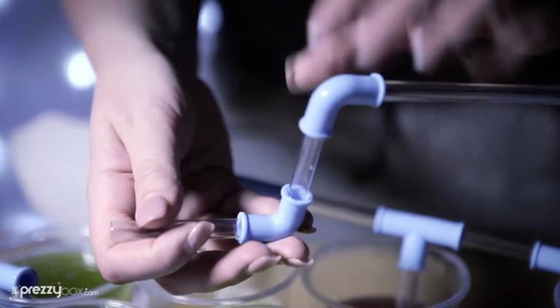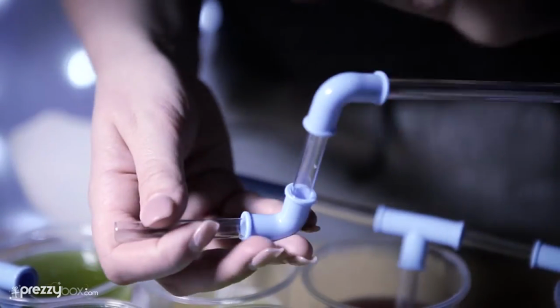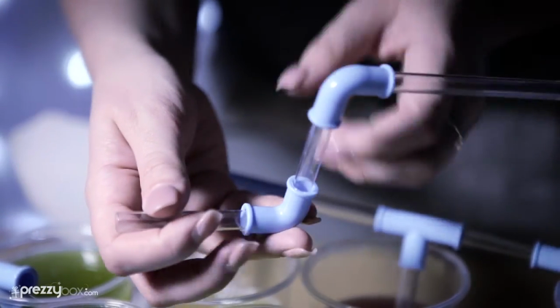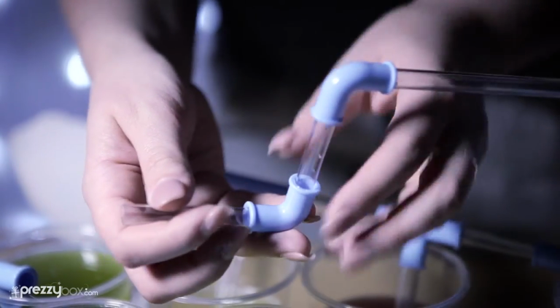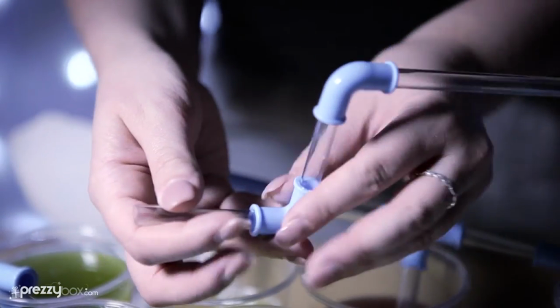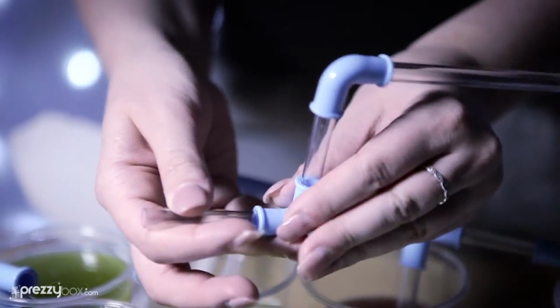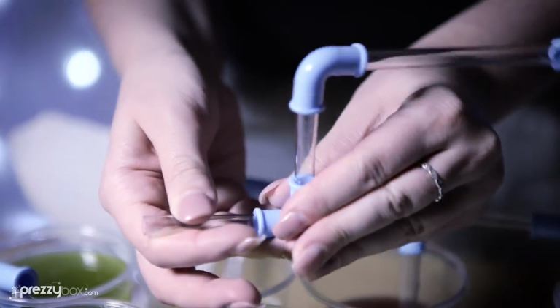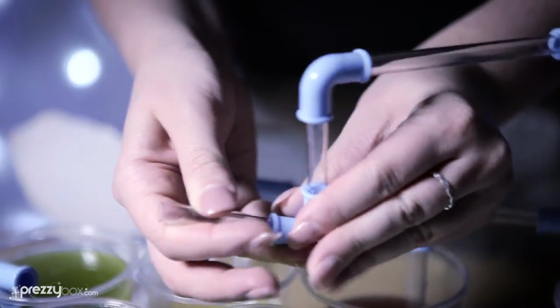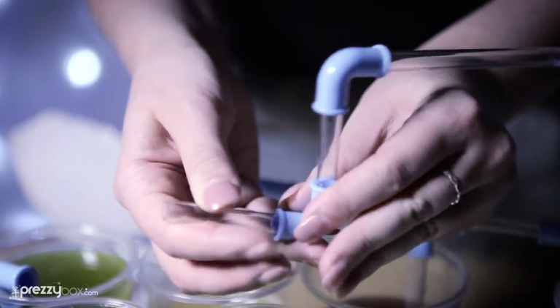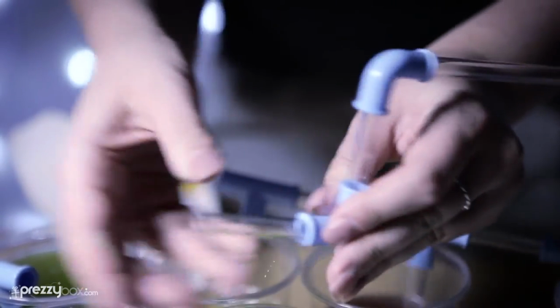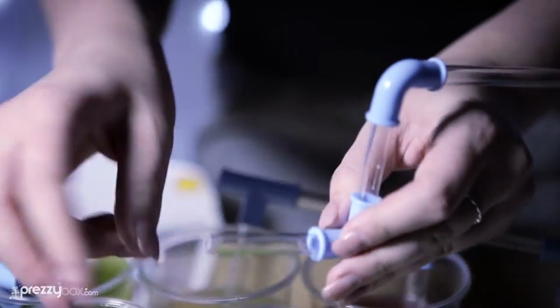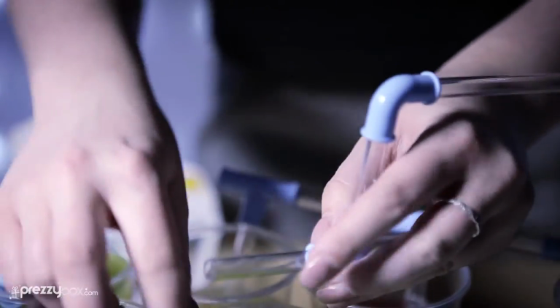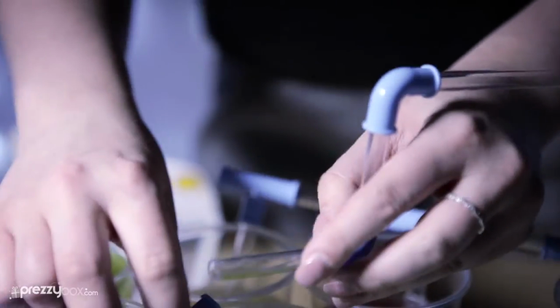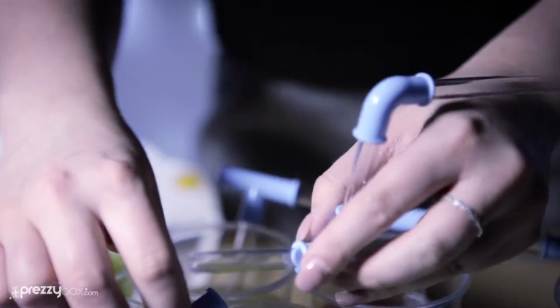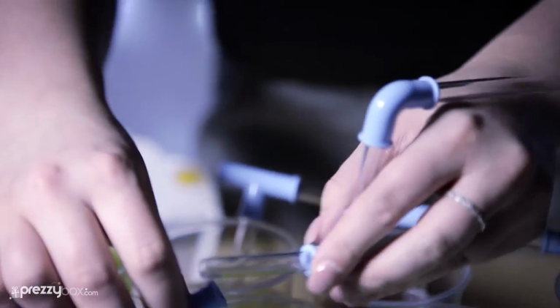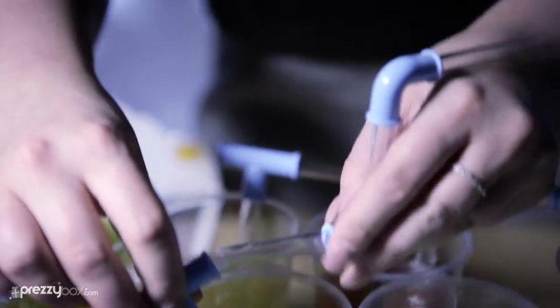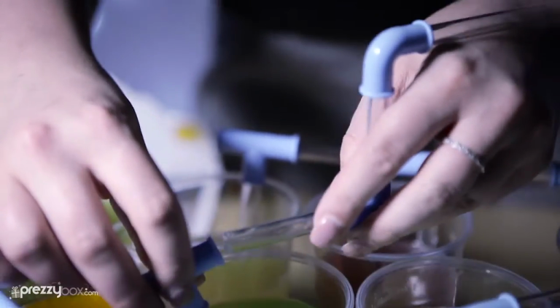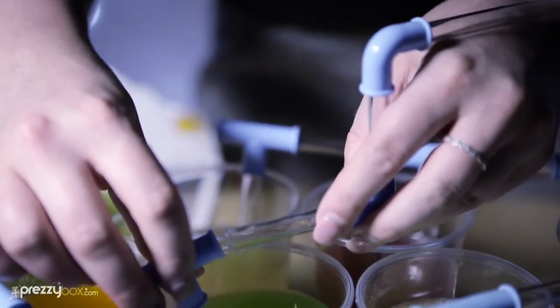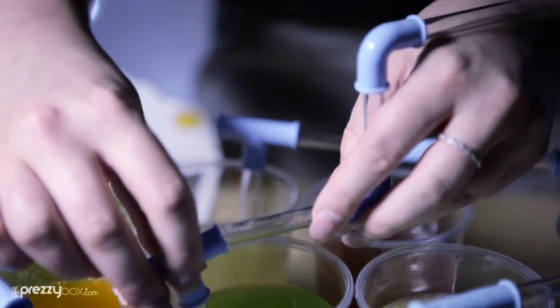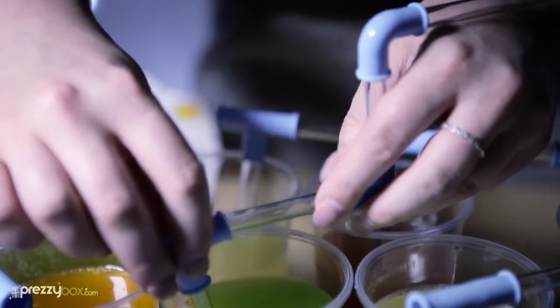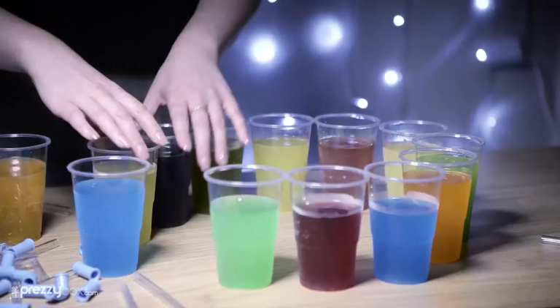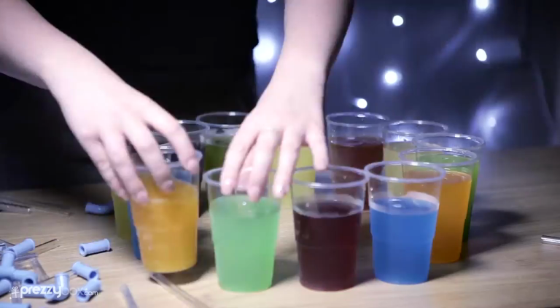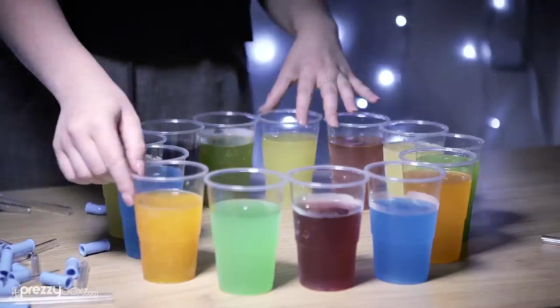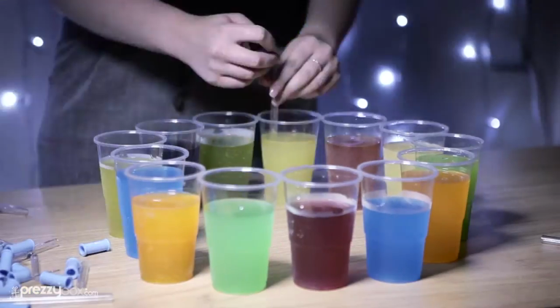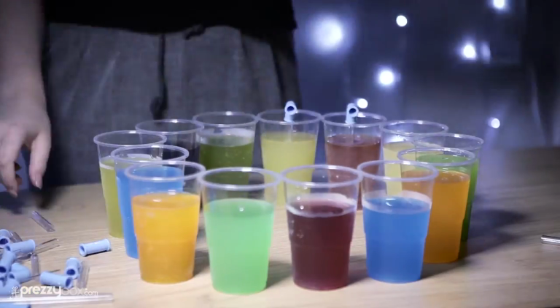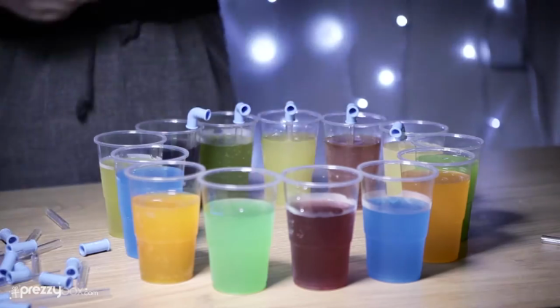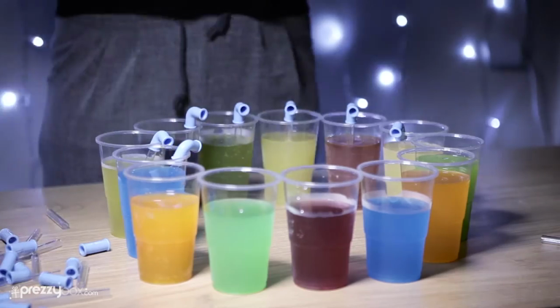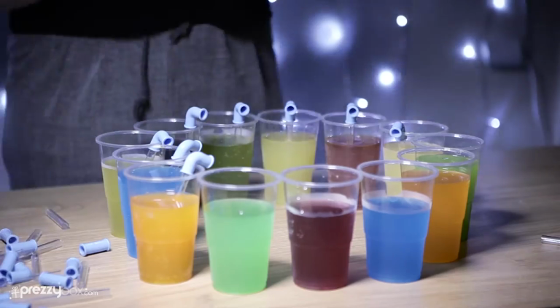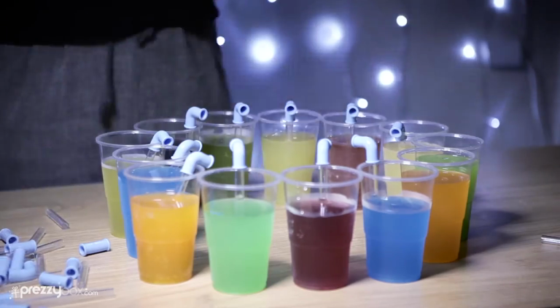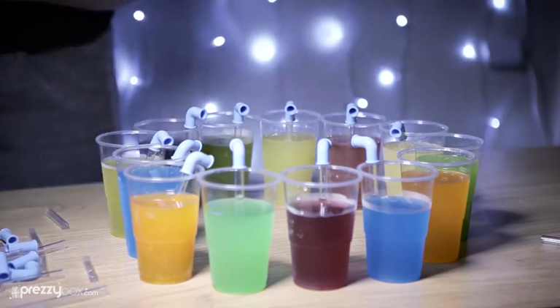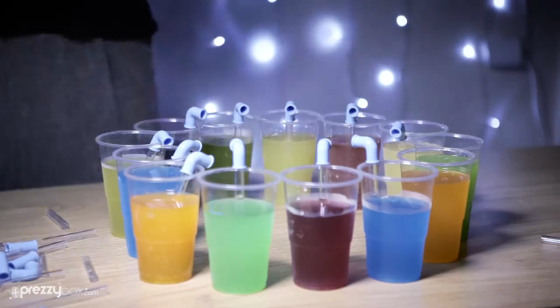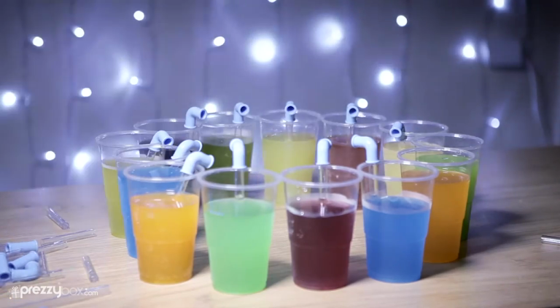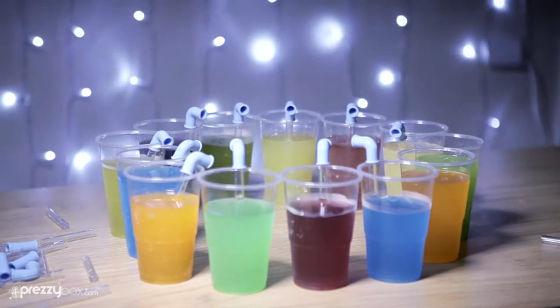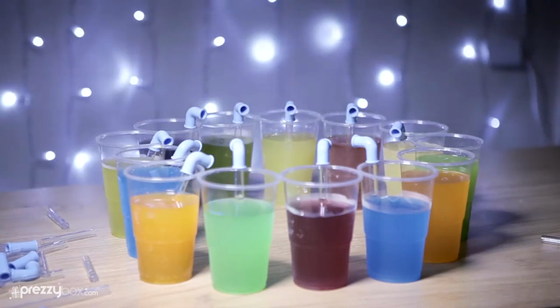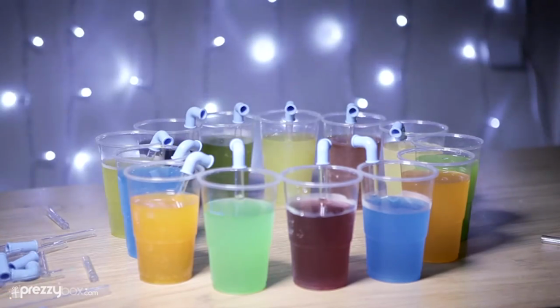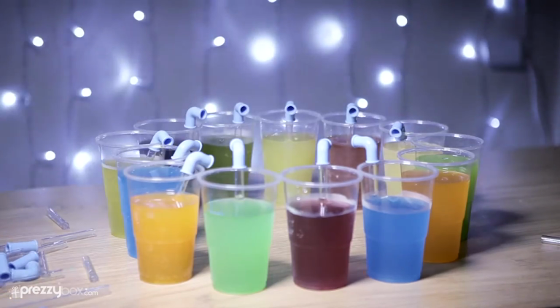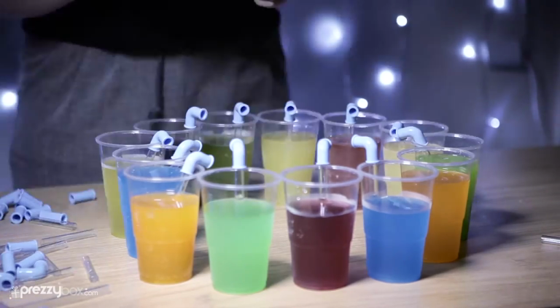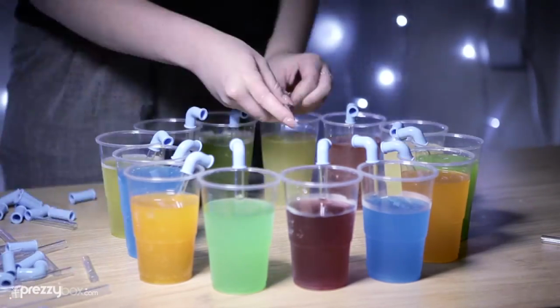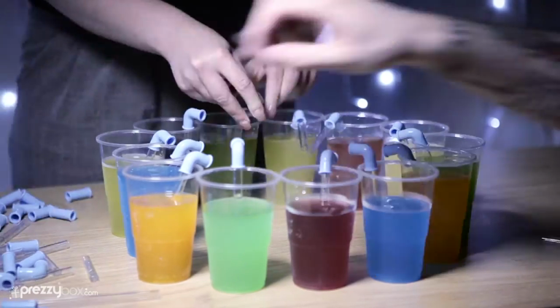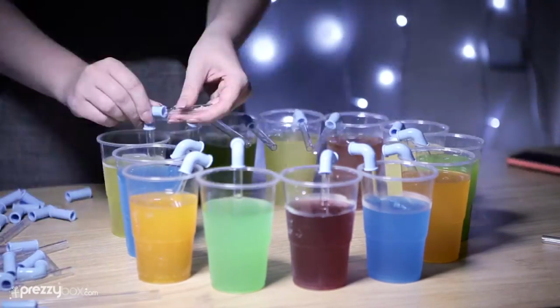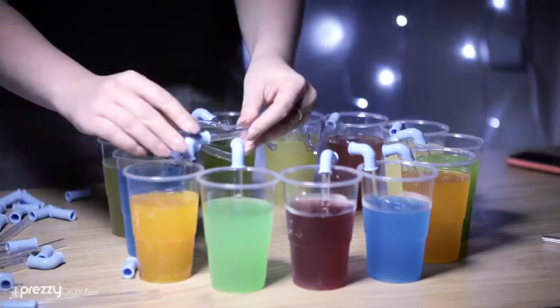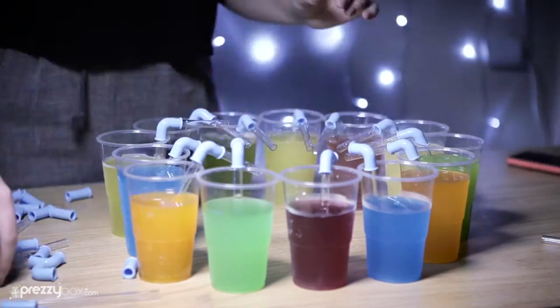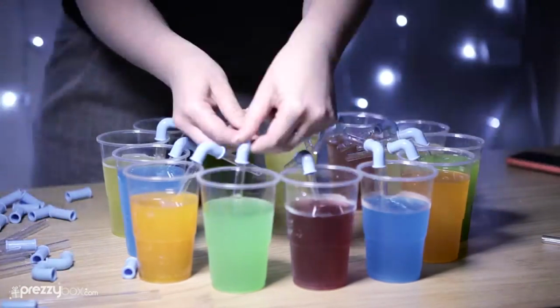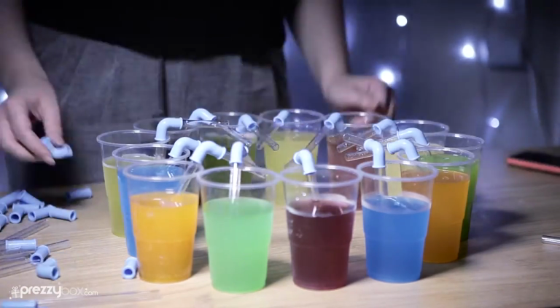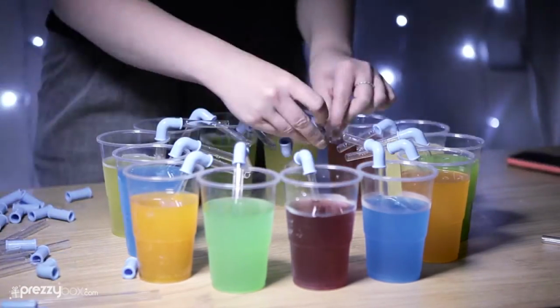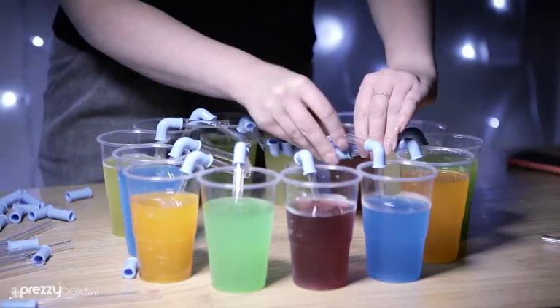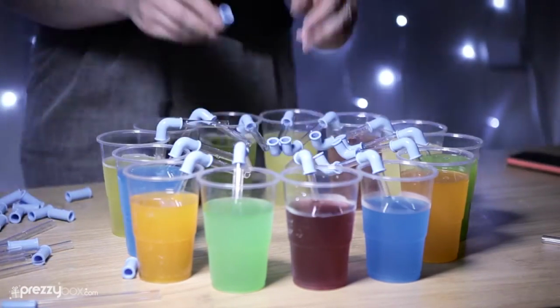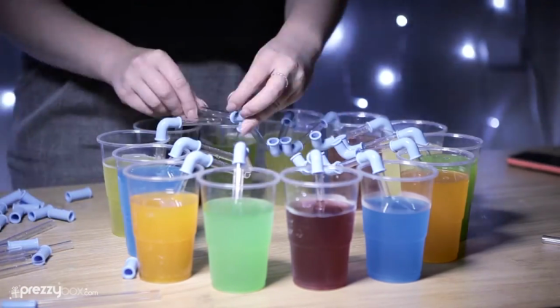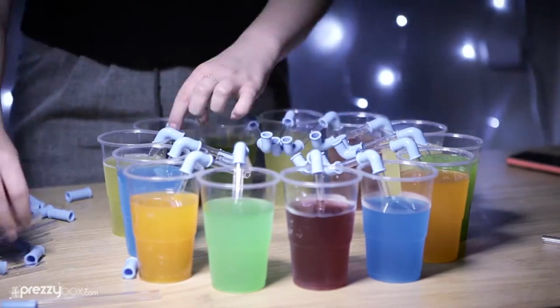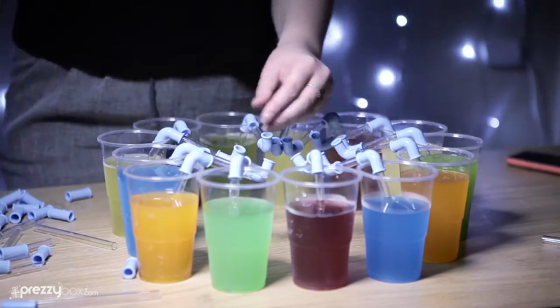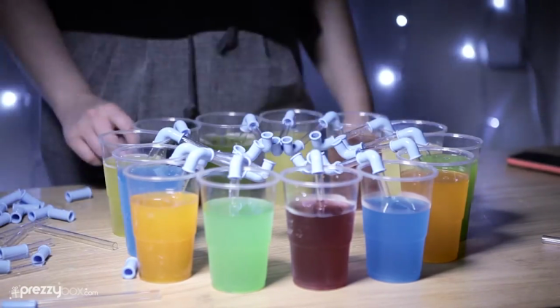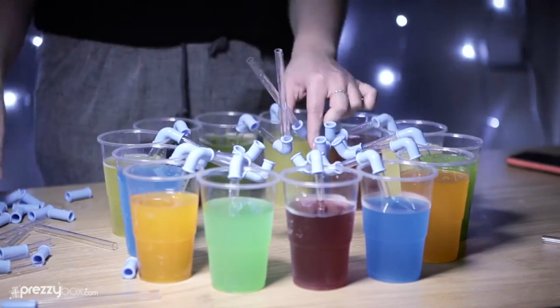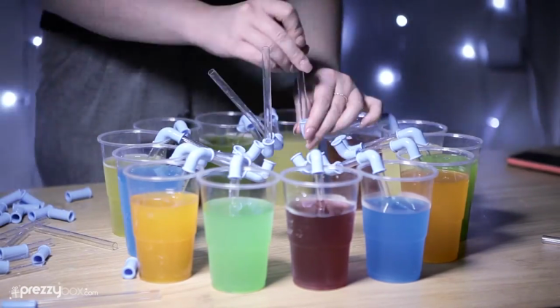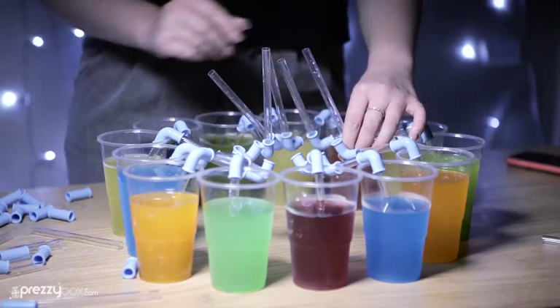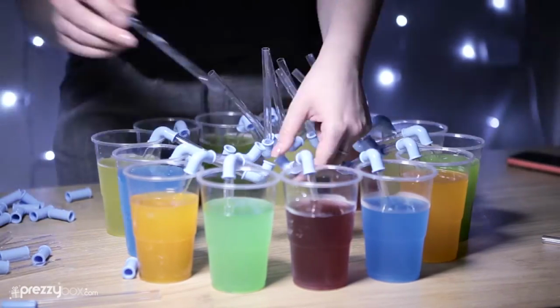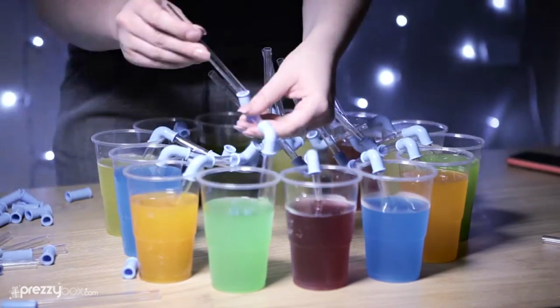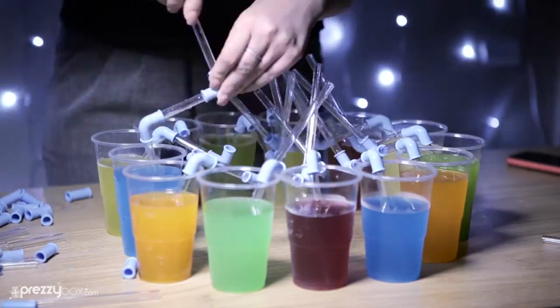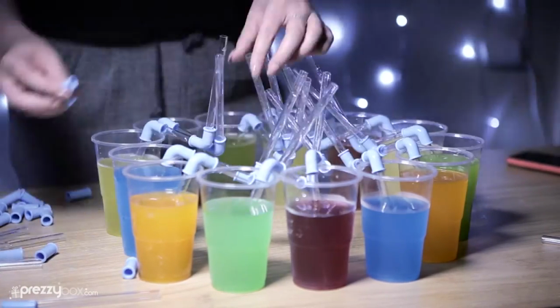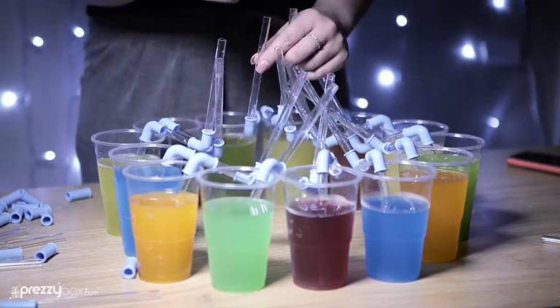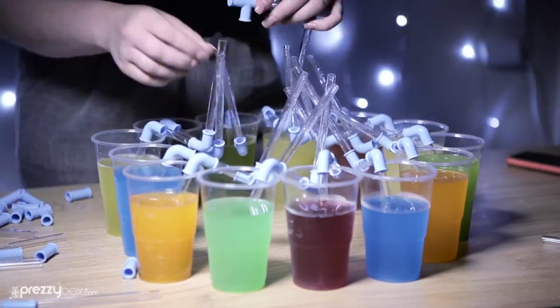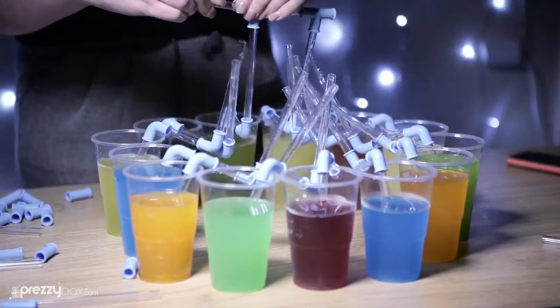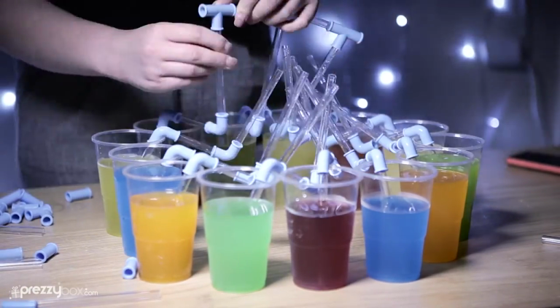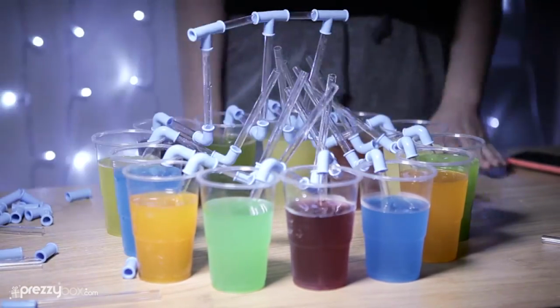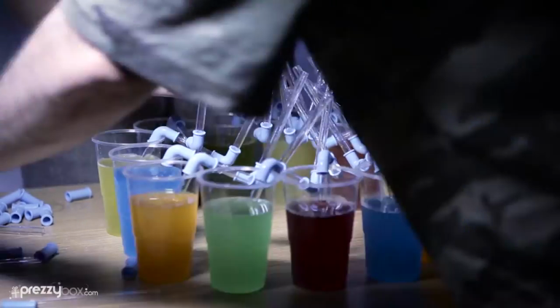Using the 14 clear tubes and 7 connectors, twist, turn and bend your straws into any combination you want.